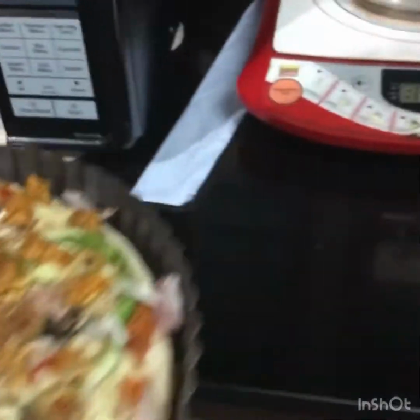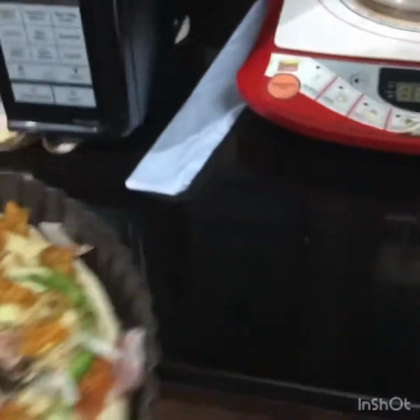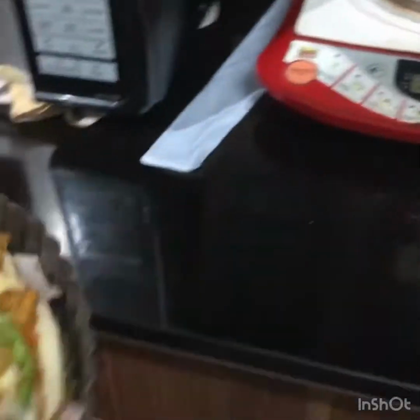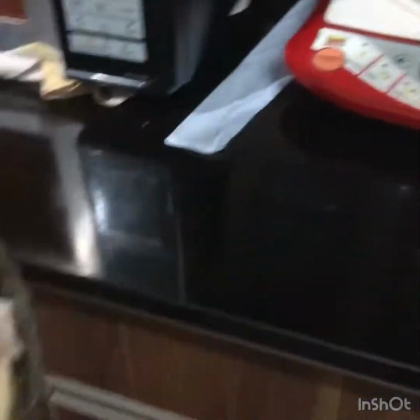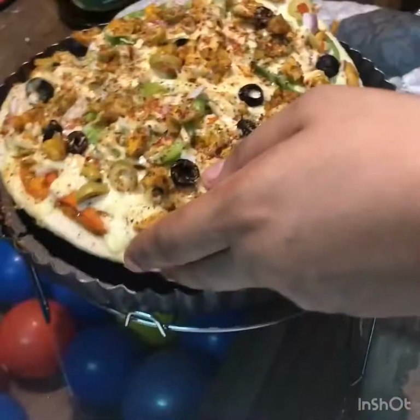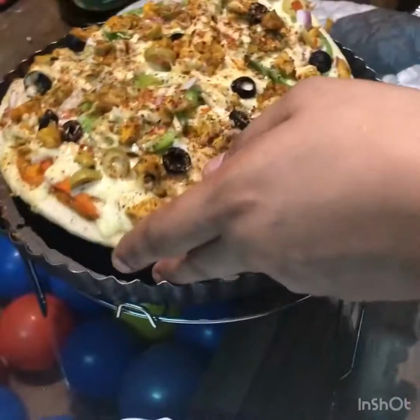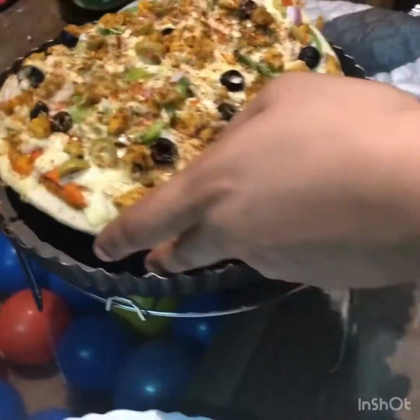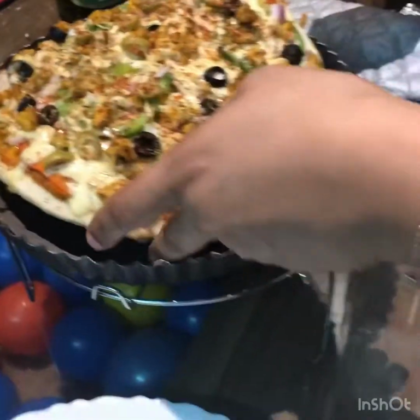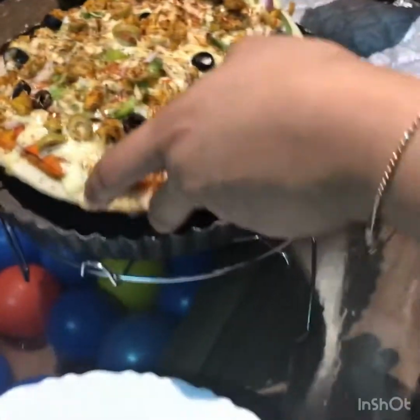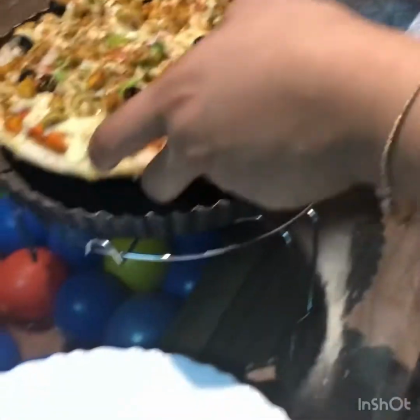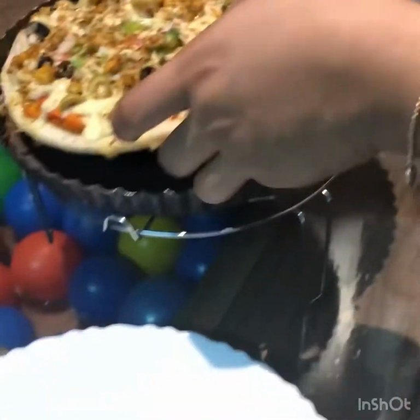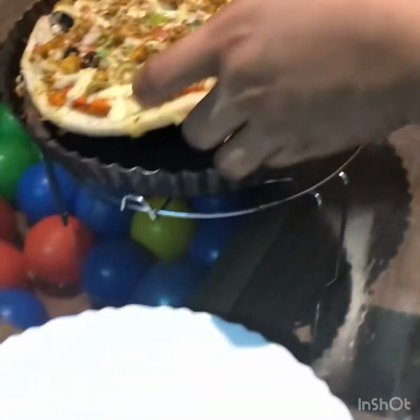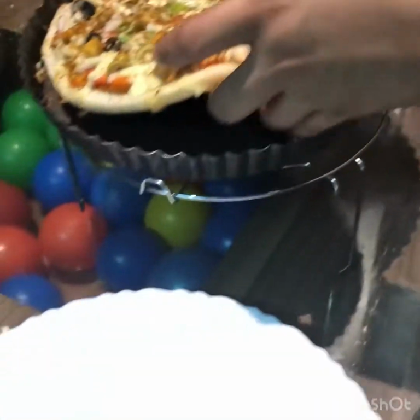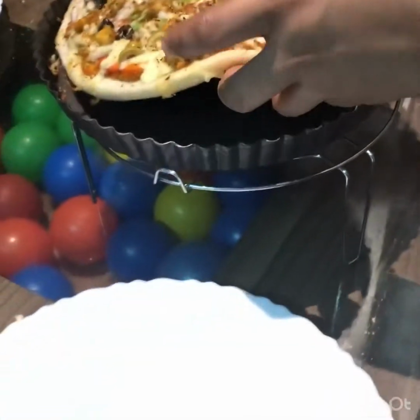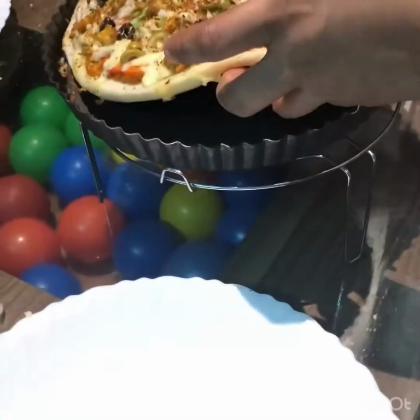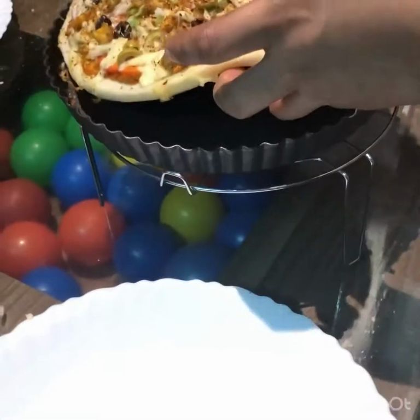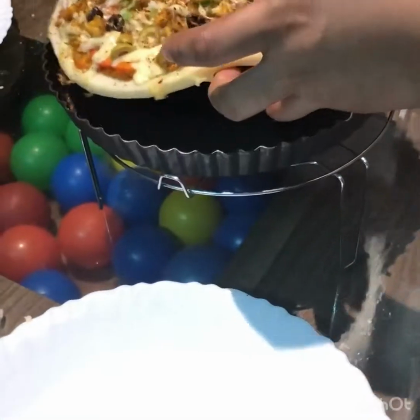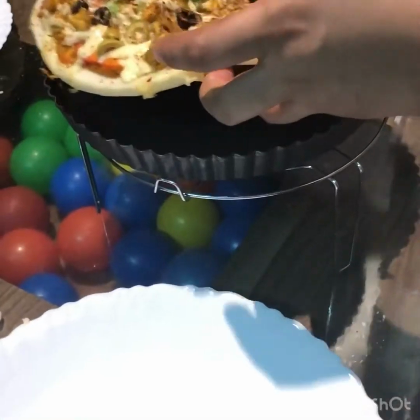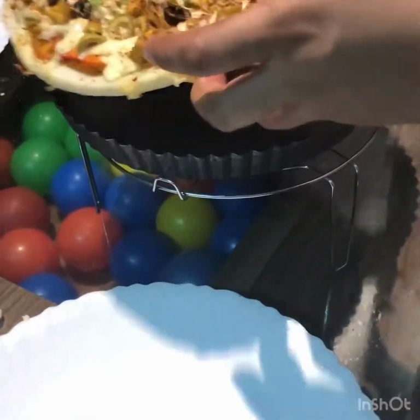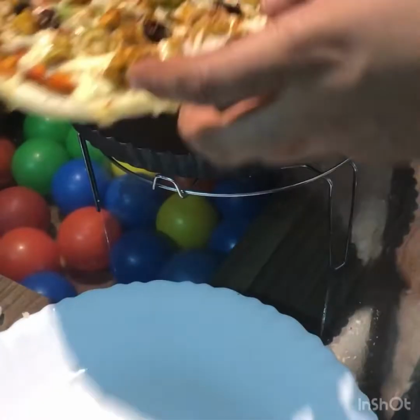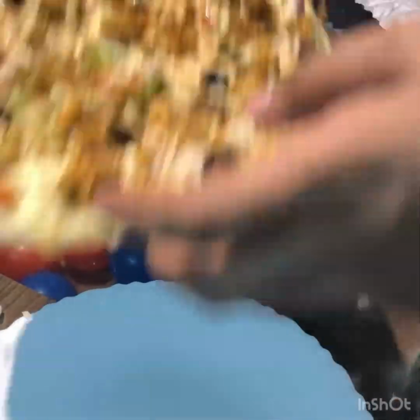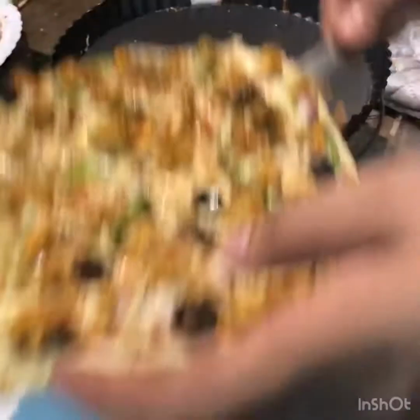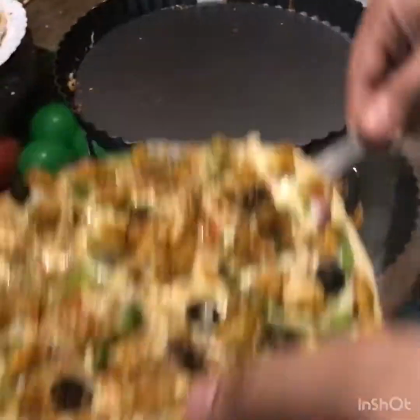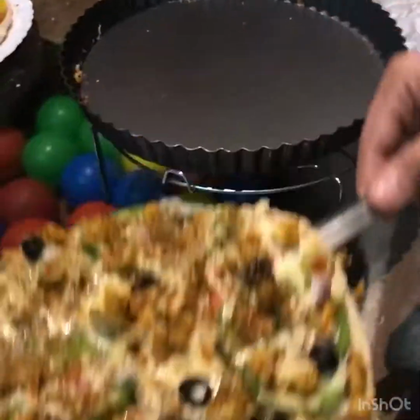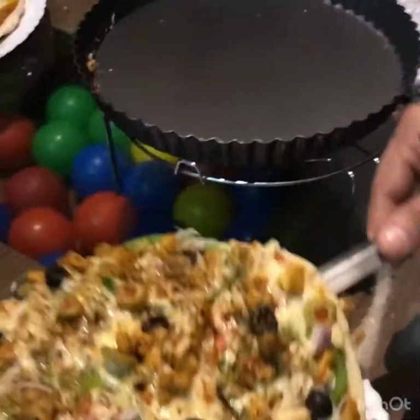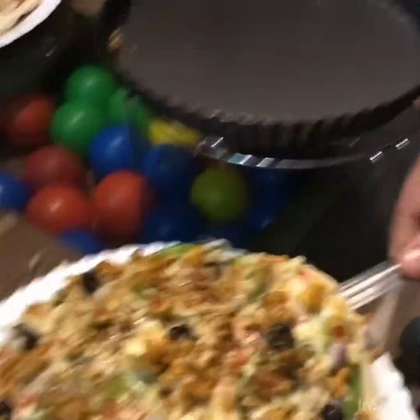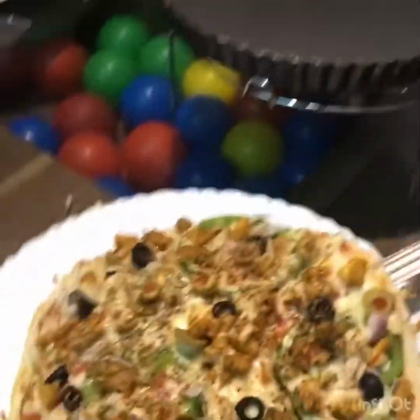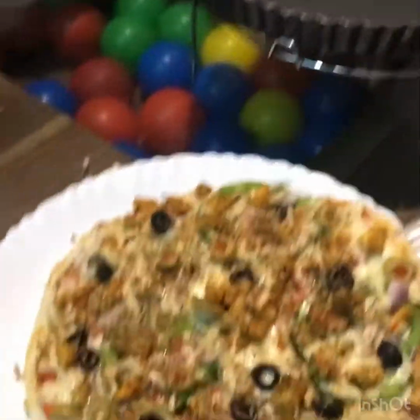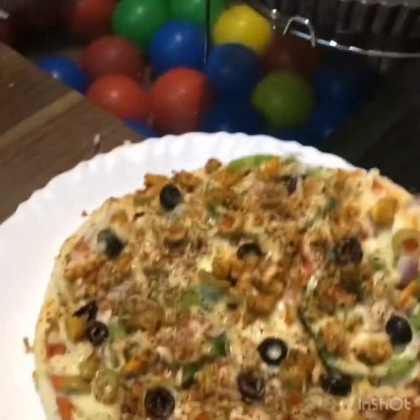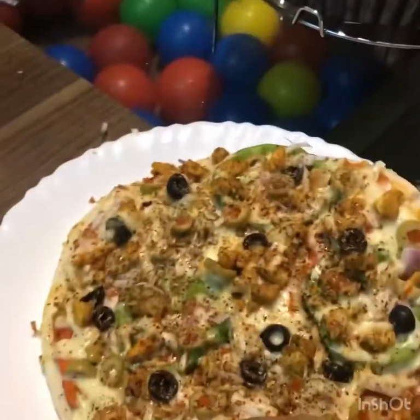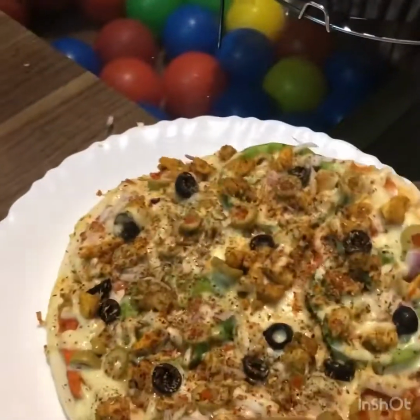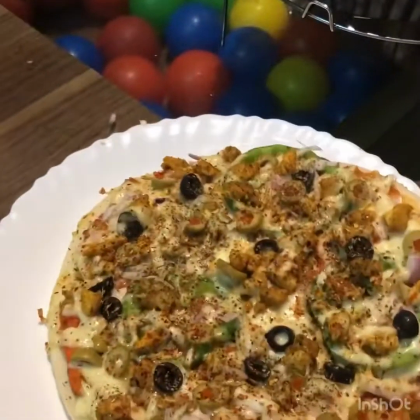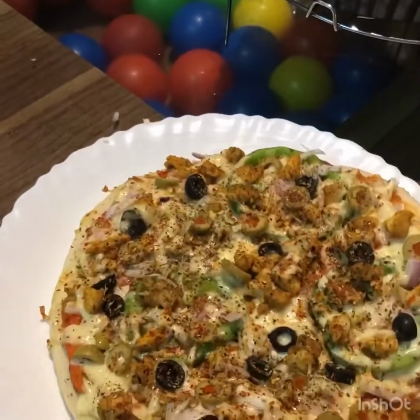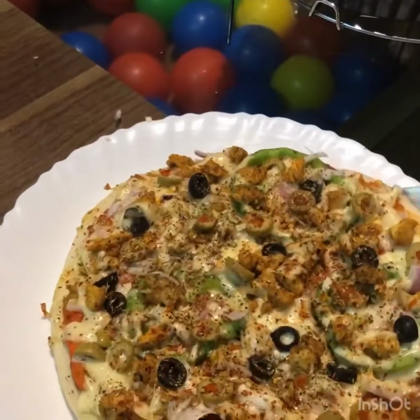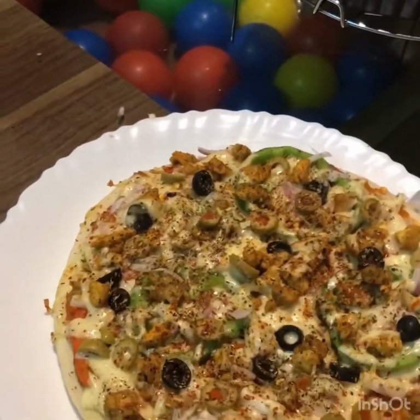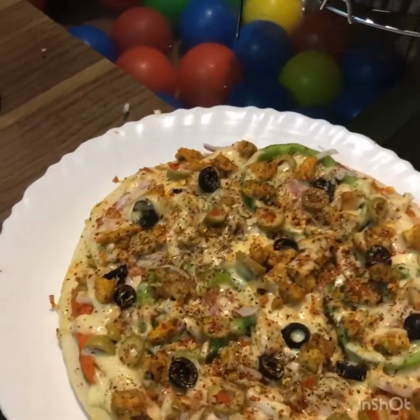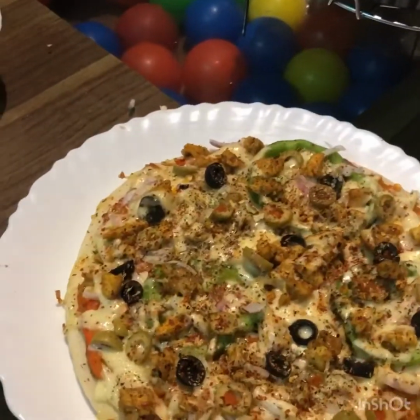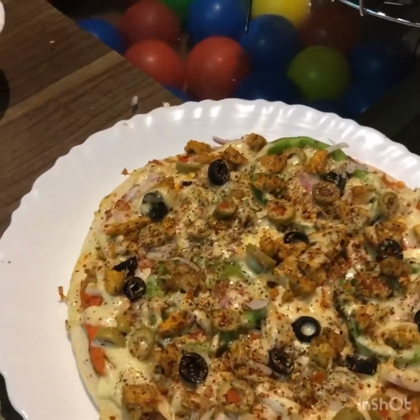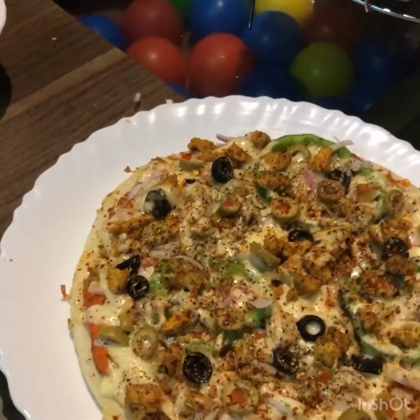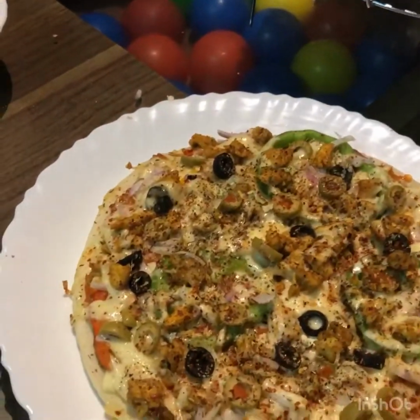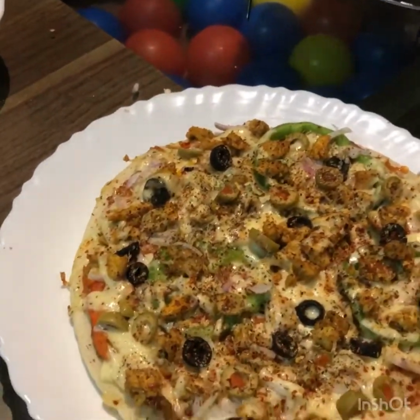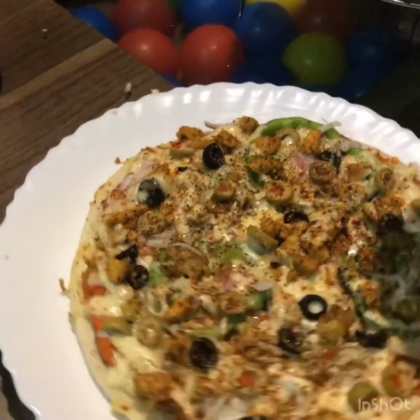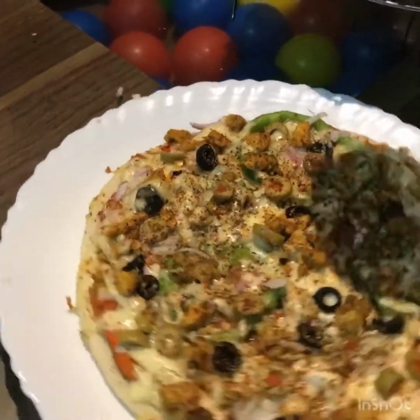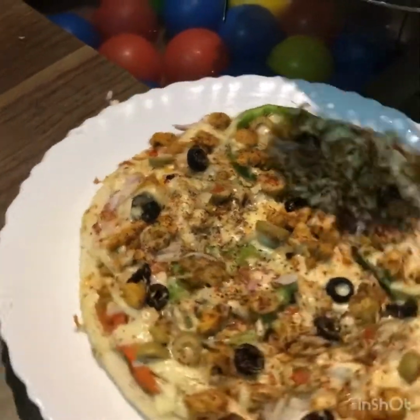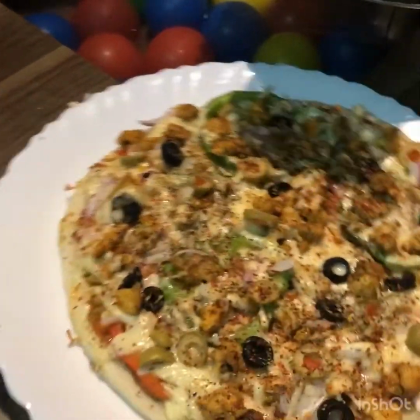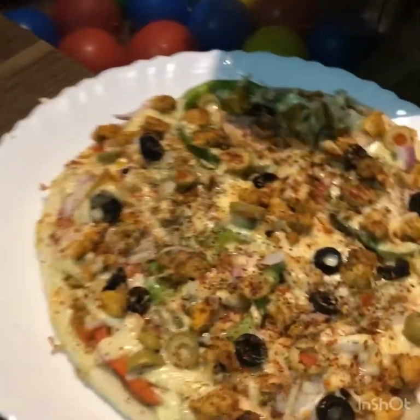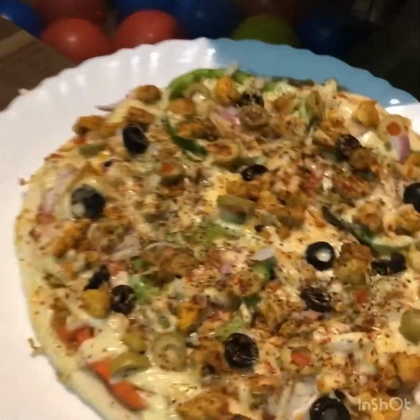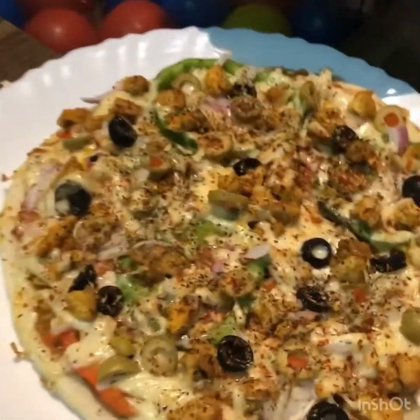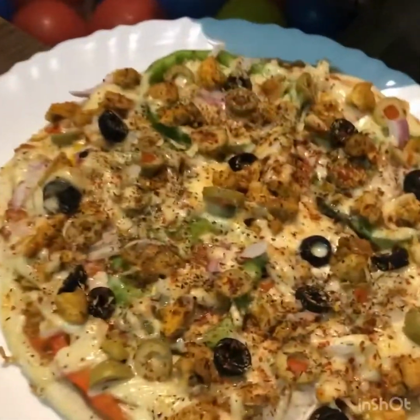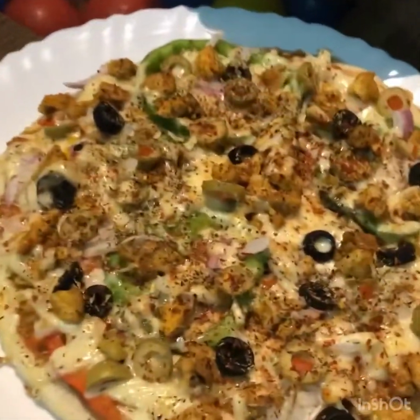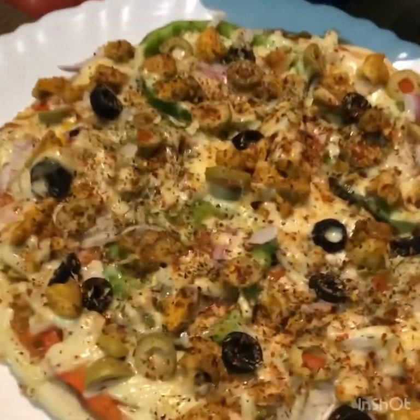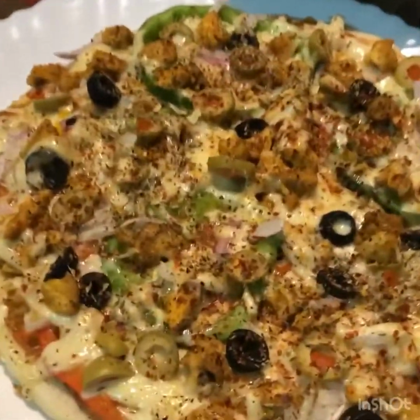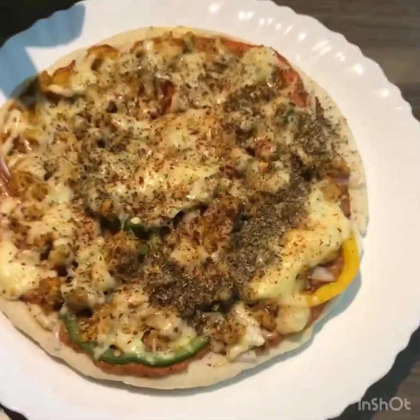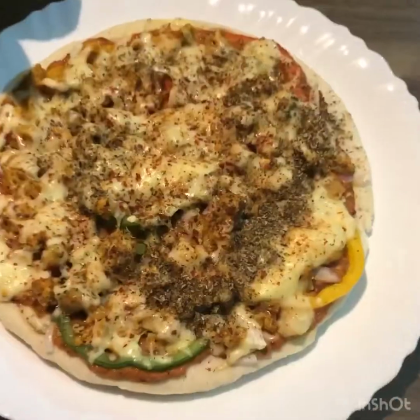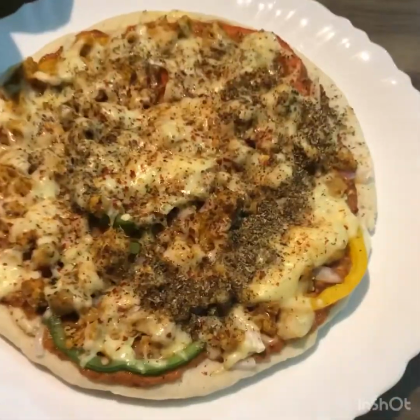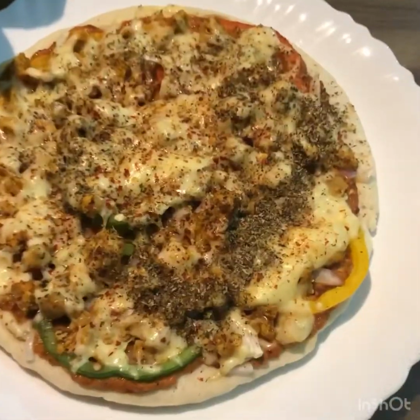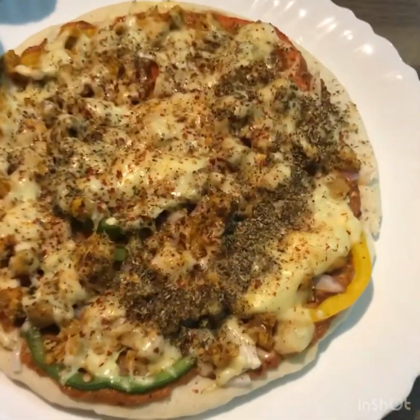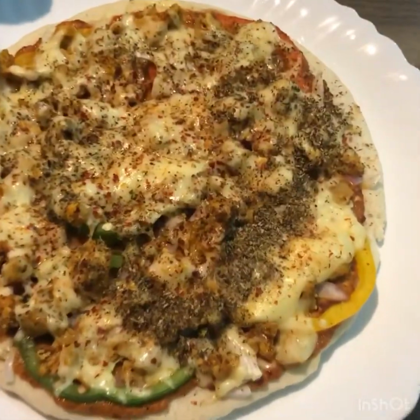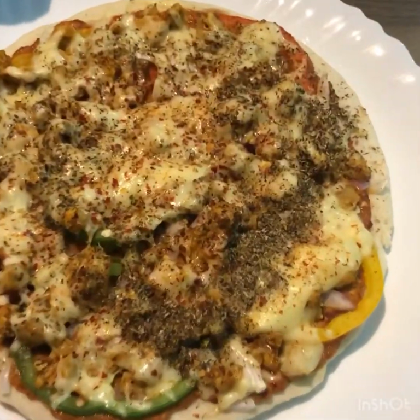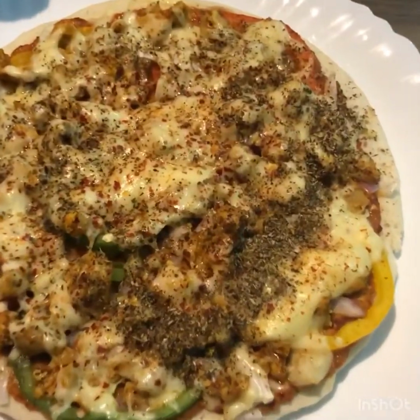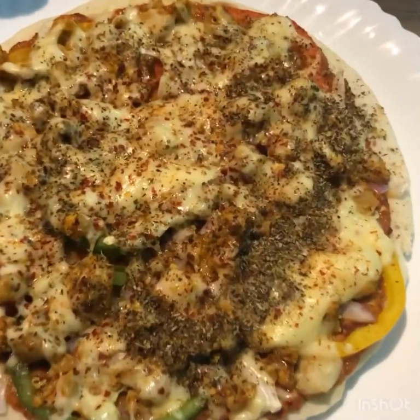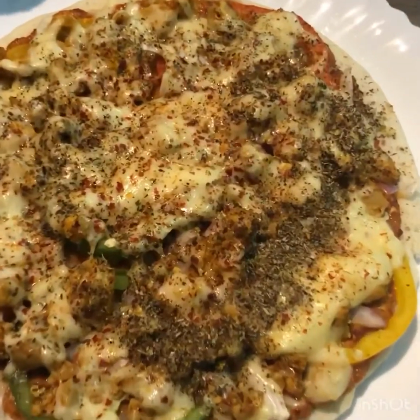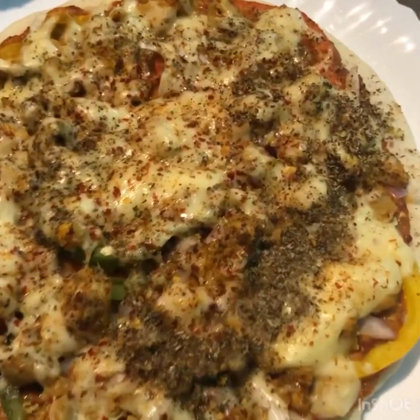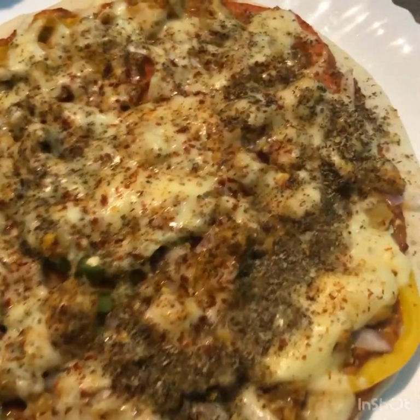We are ready for the pizza. I am going to cut it into pieces.